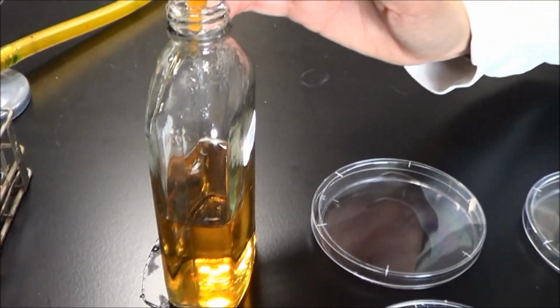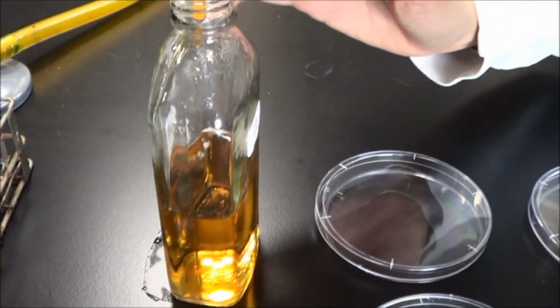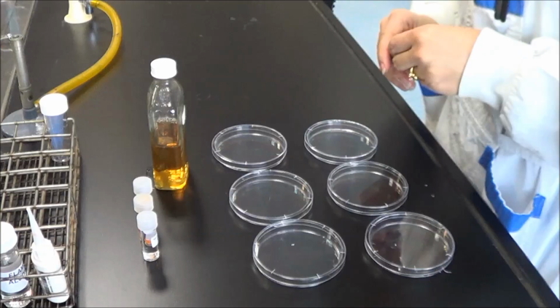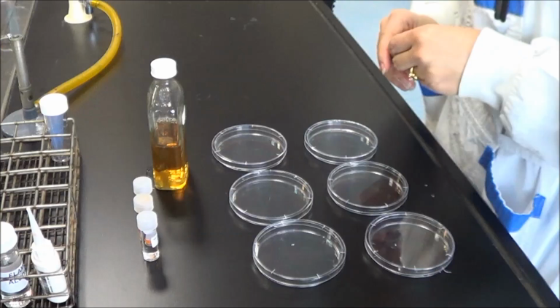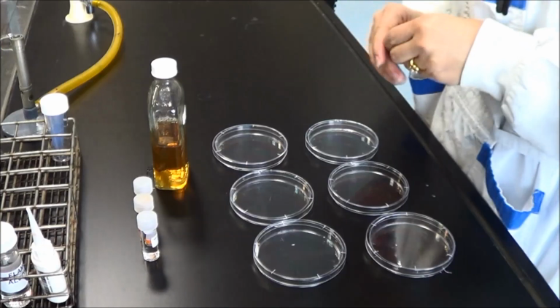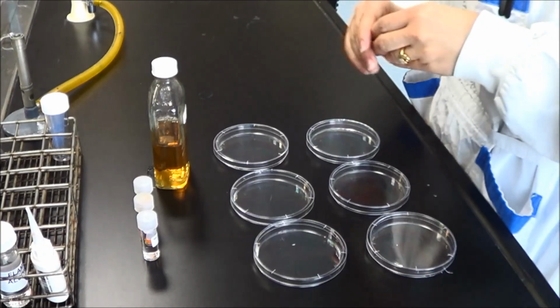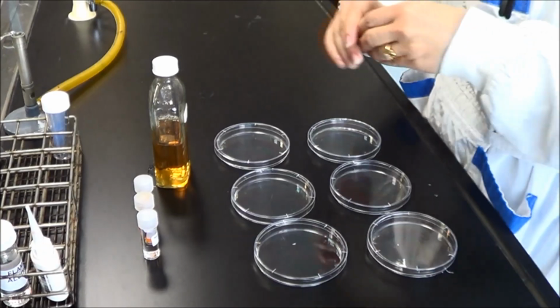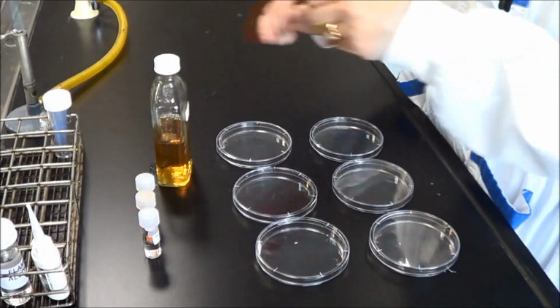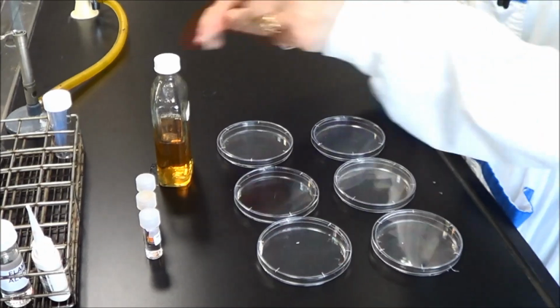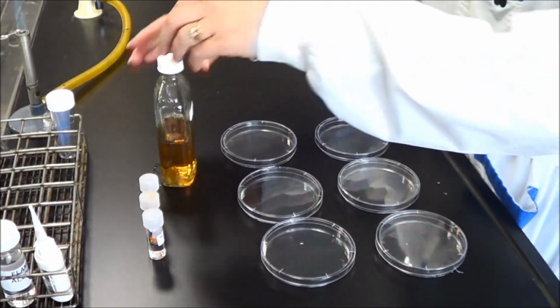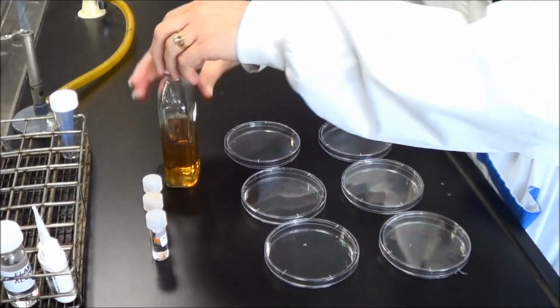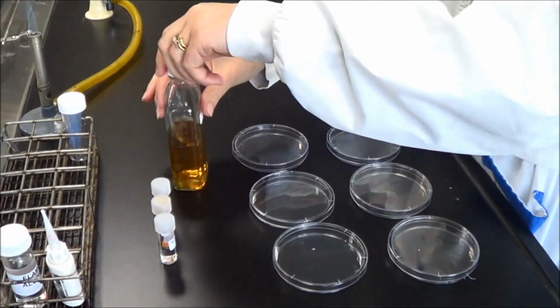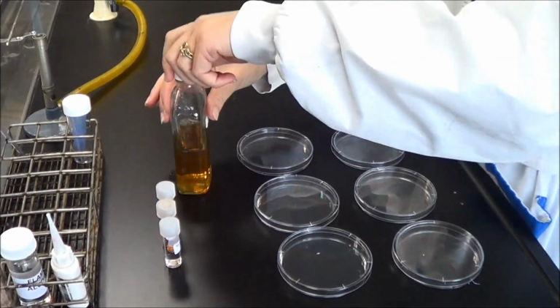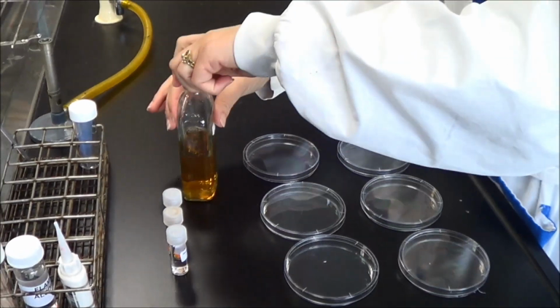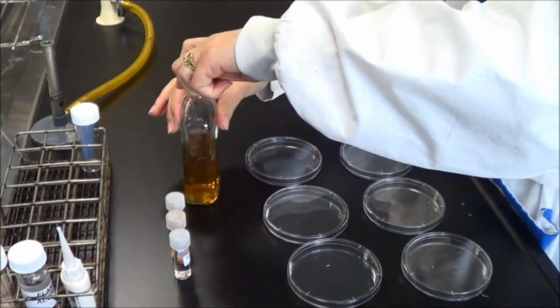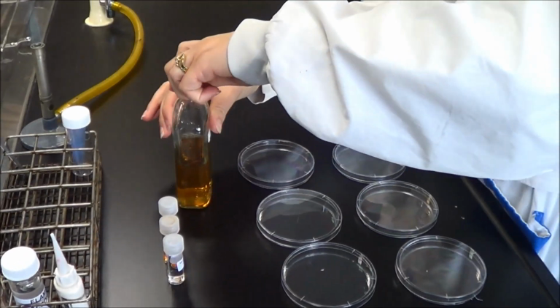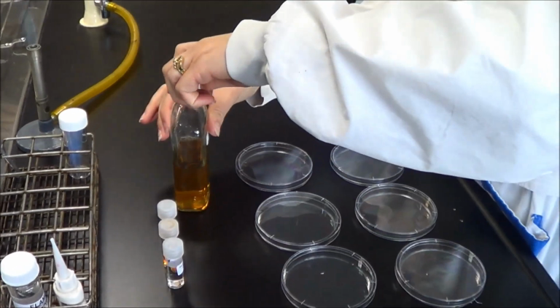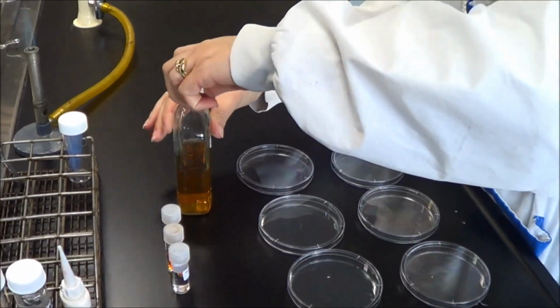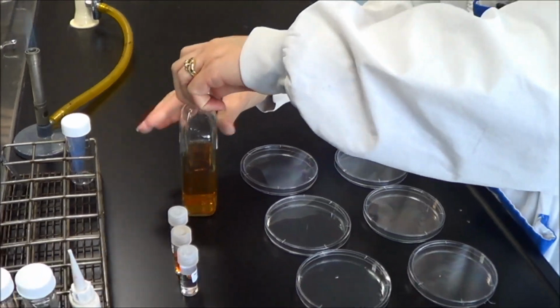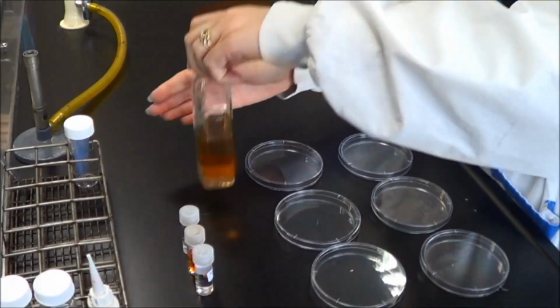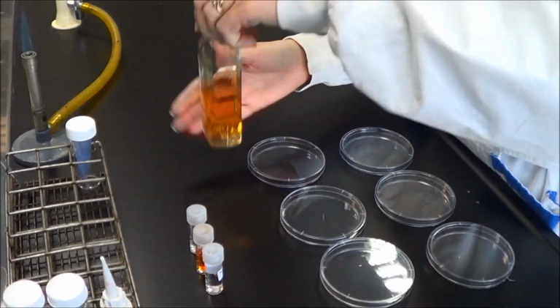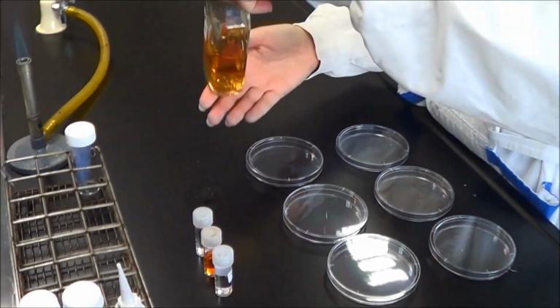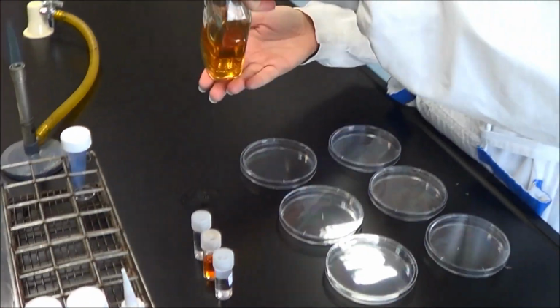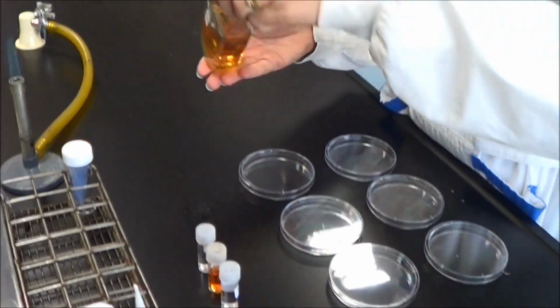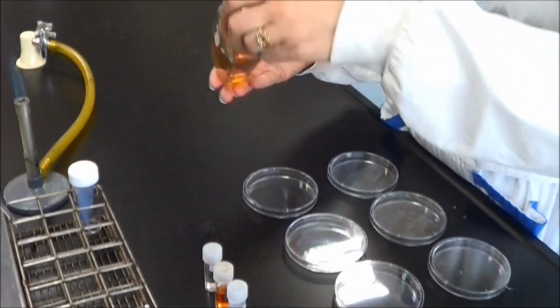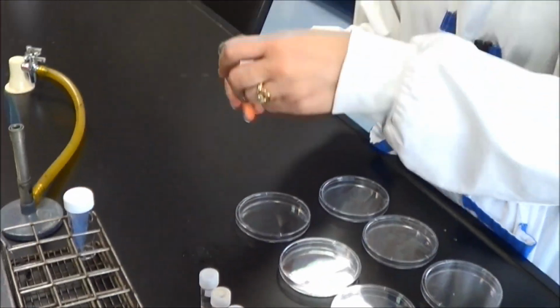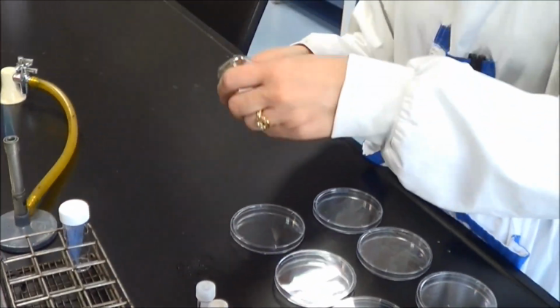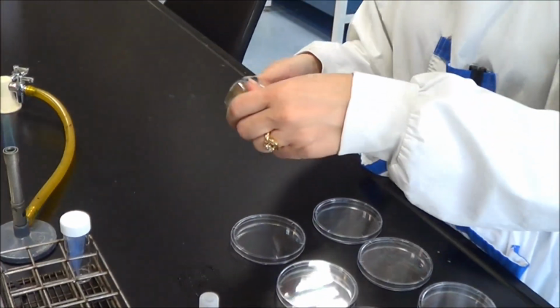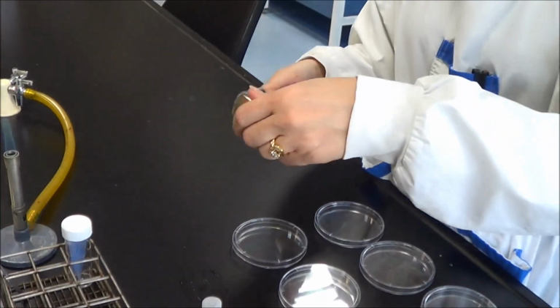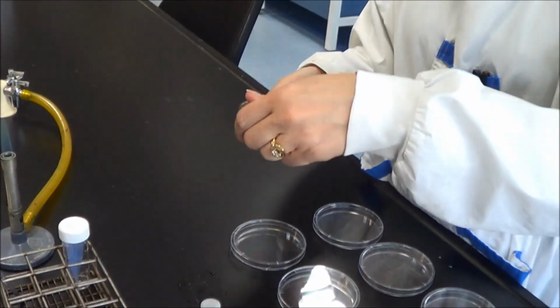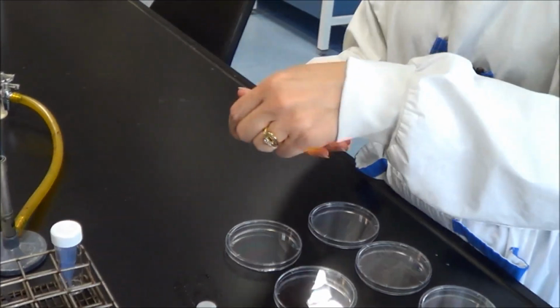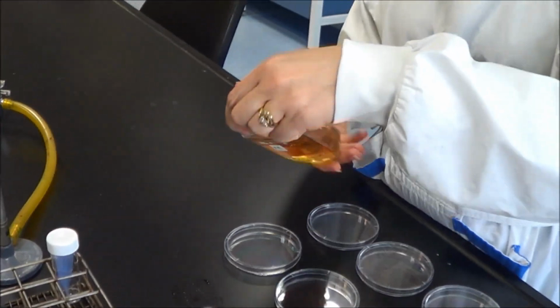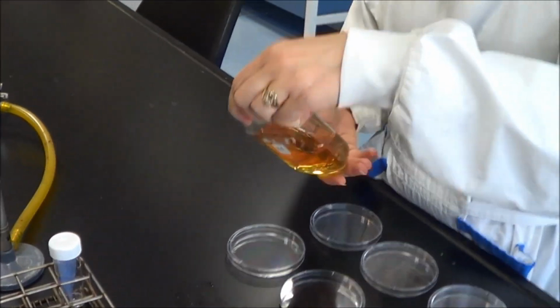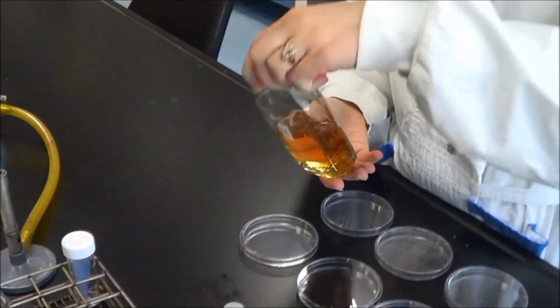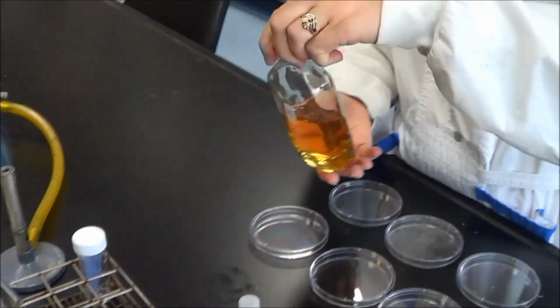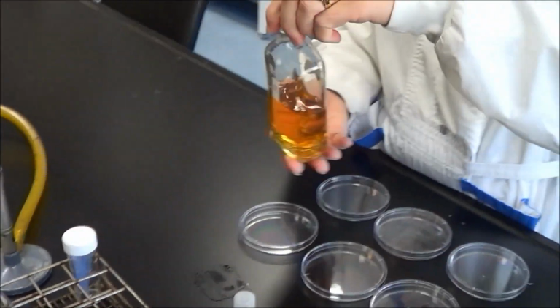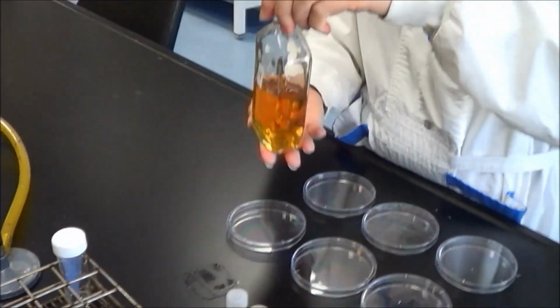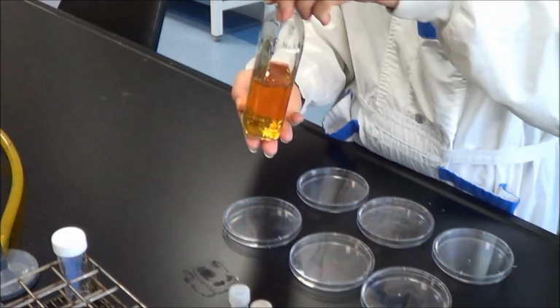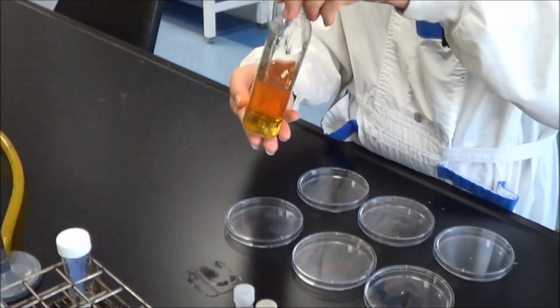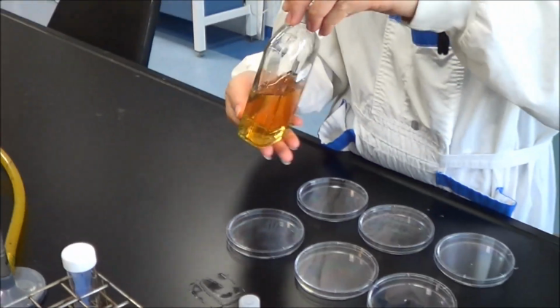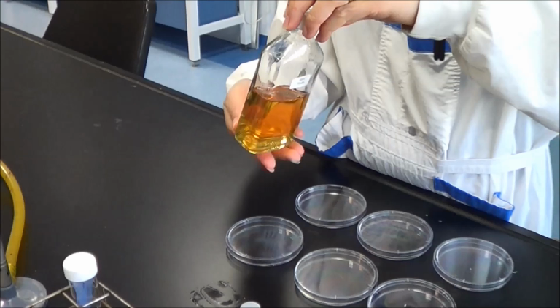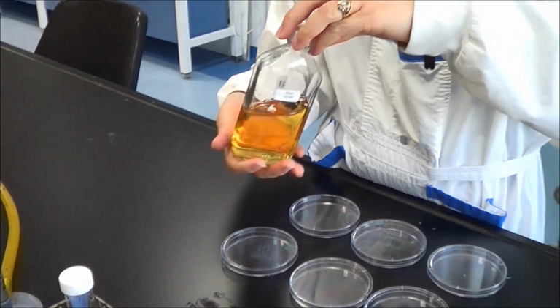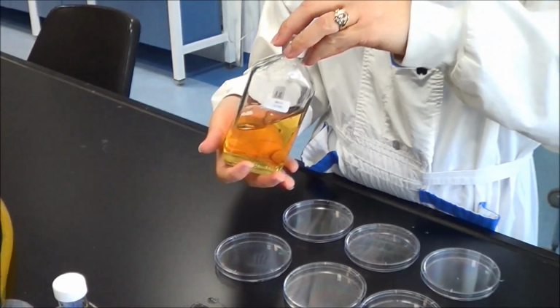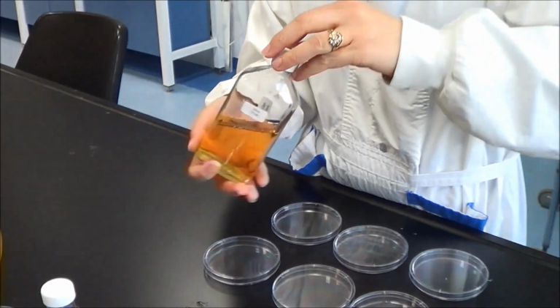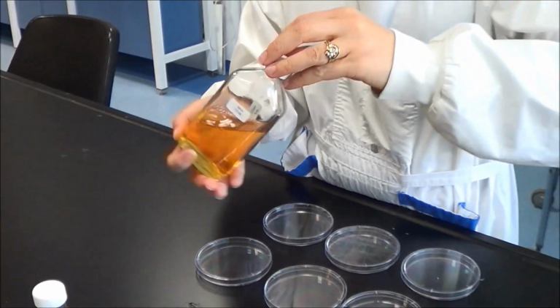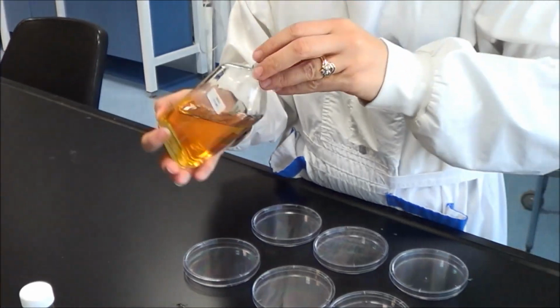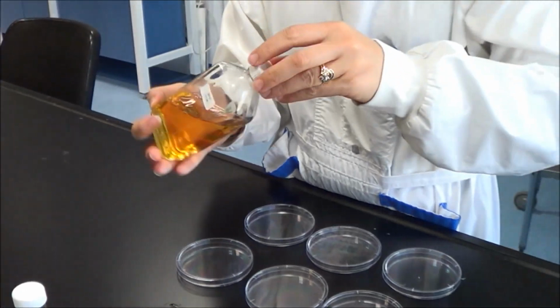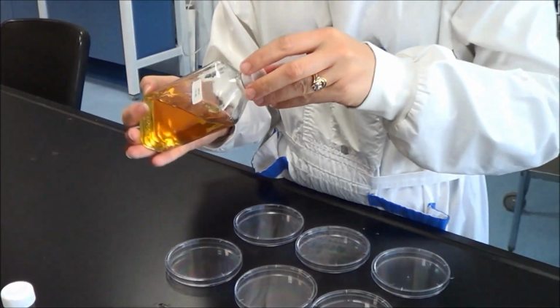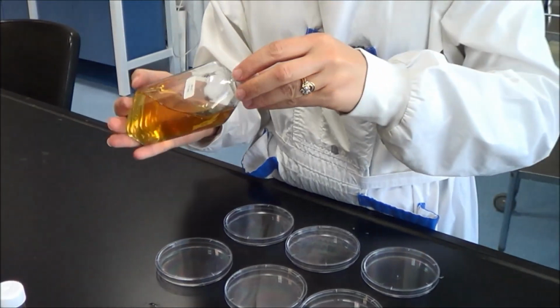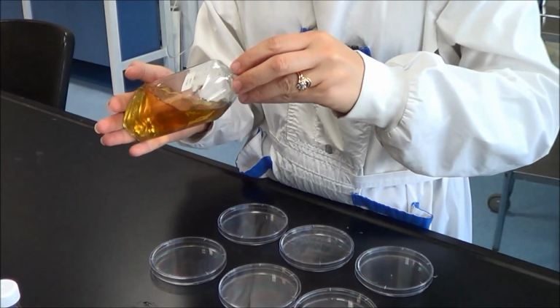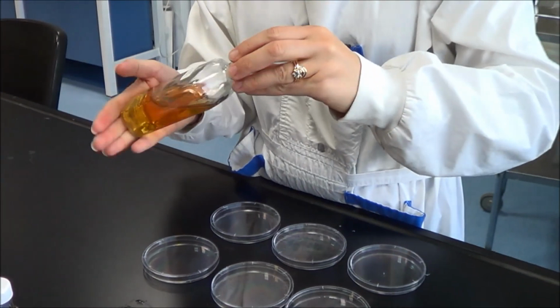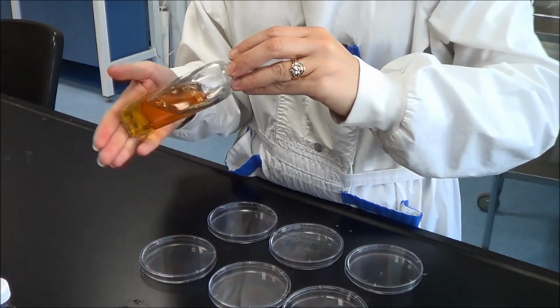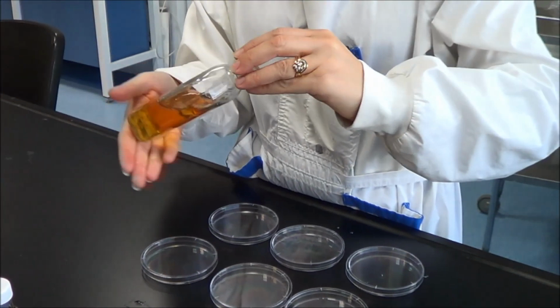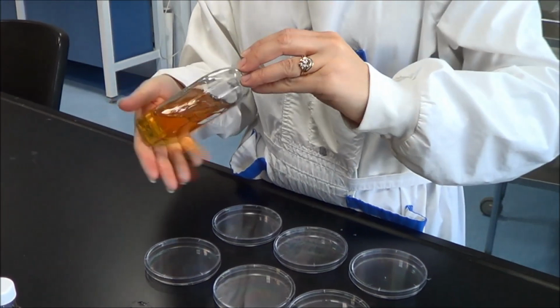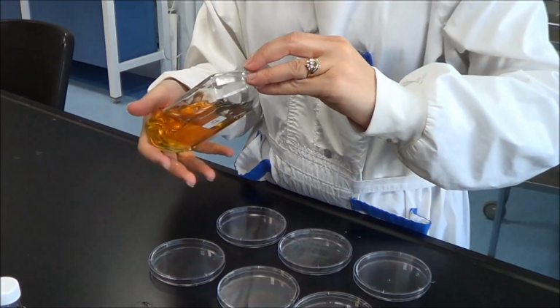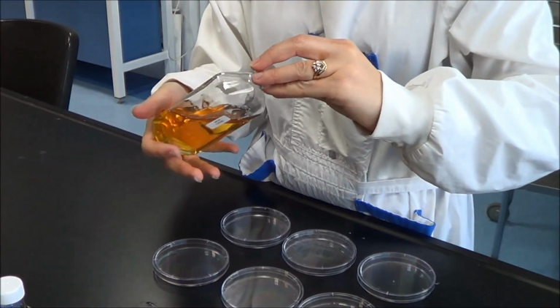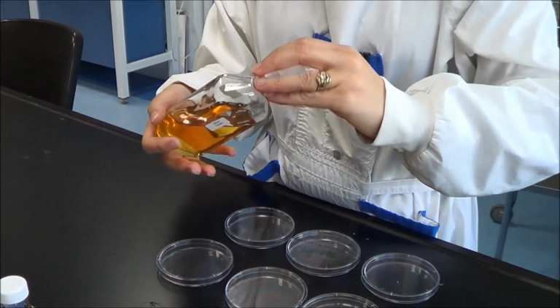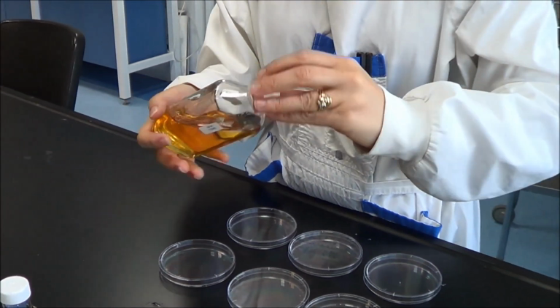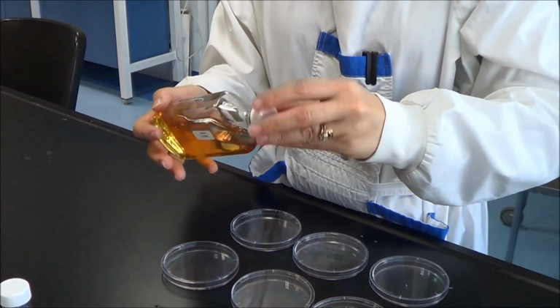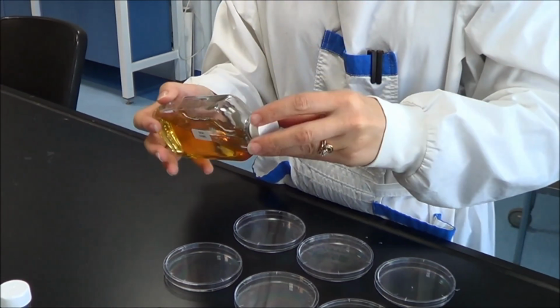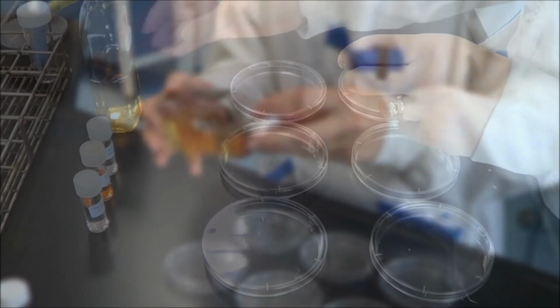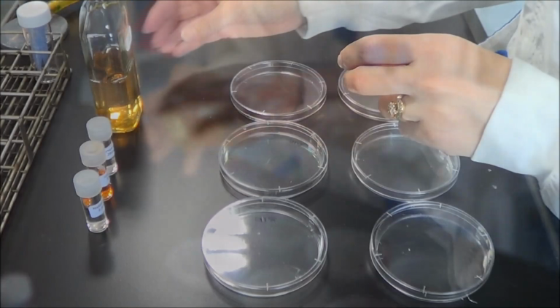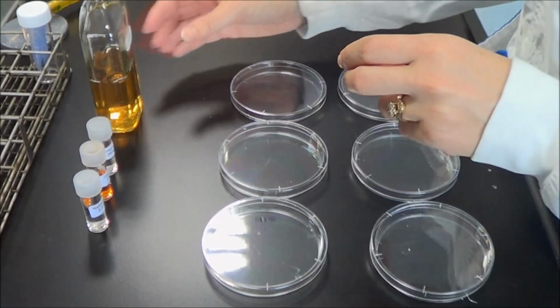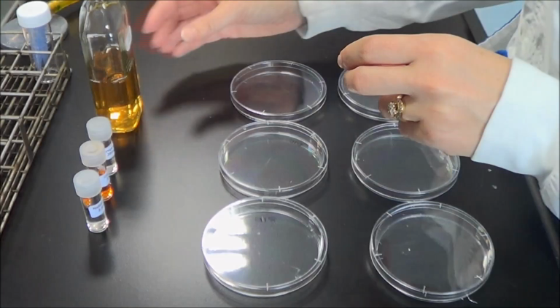Rotate the bottle to mix. Don't shake the bottle or you will introduce bubbles into your agar.